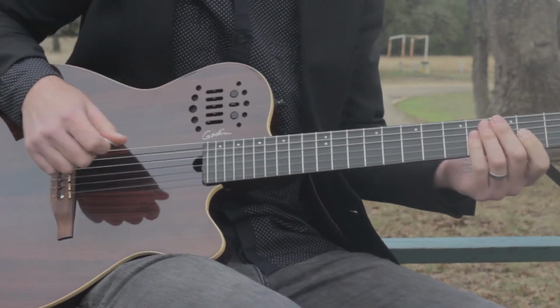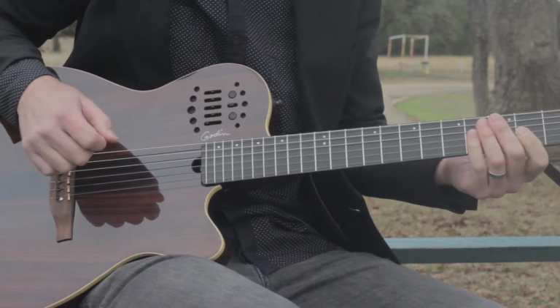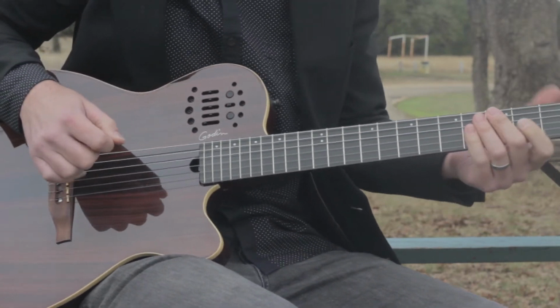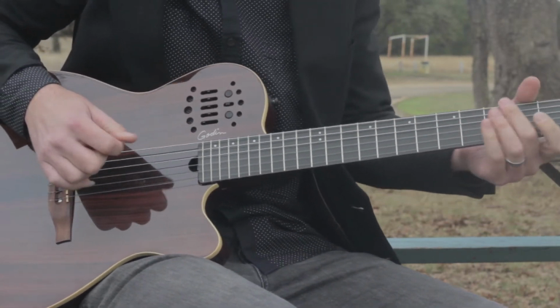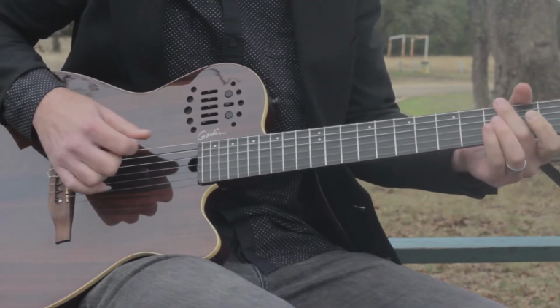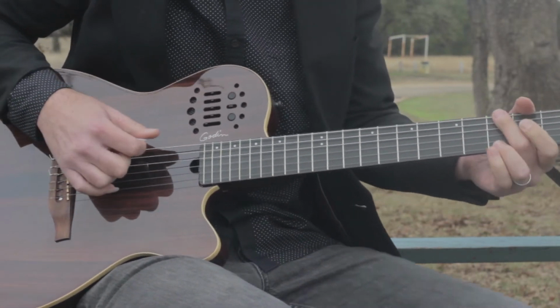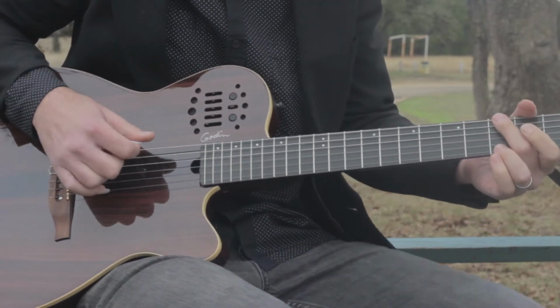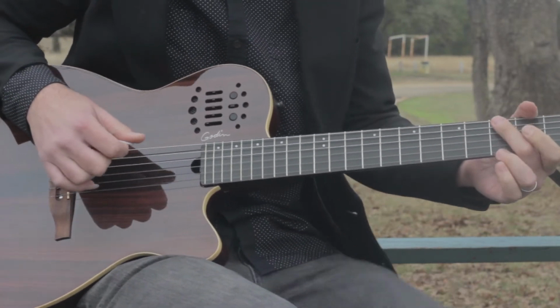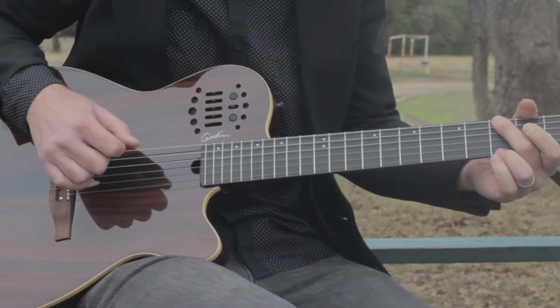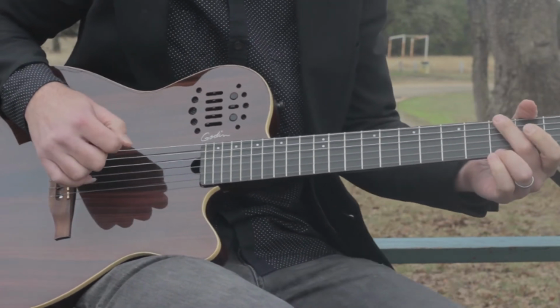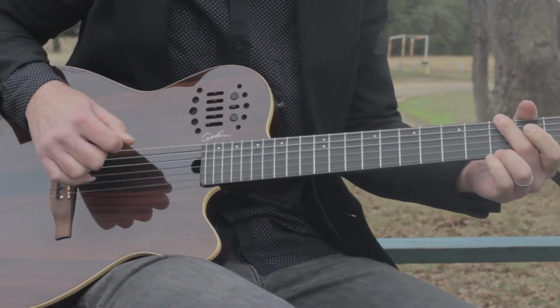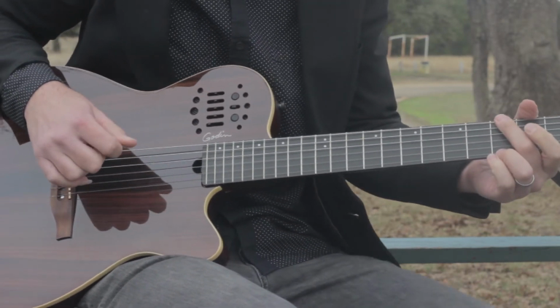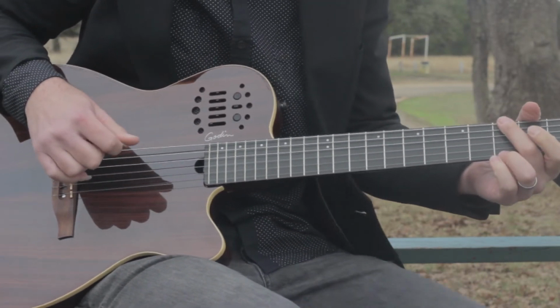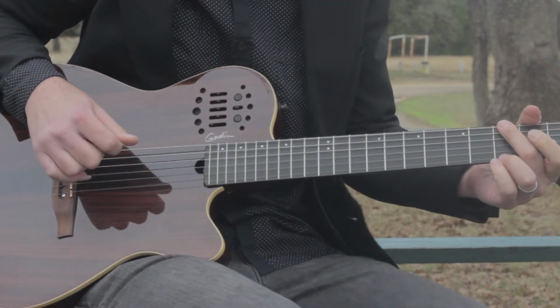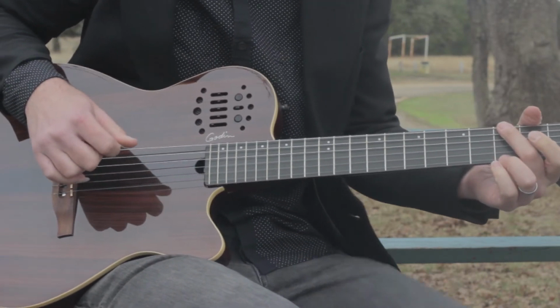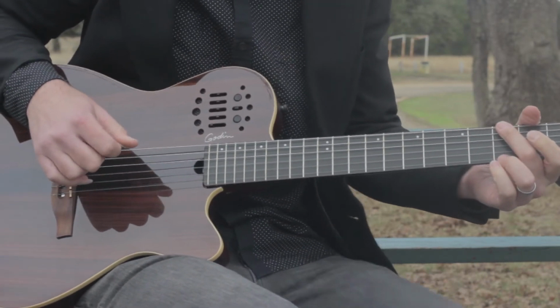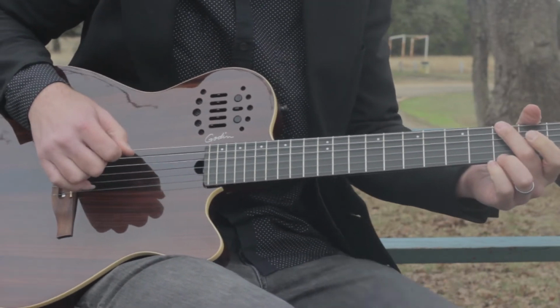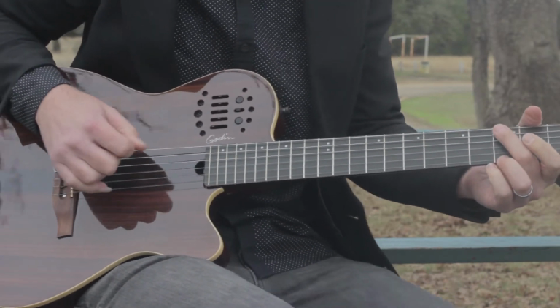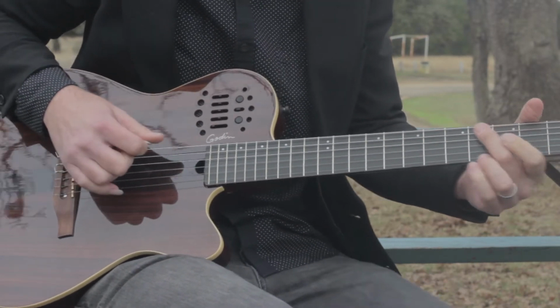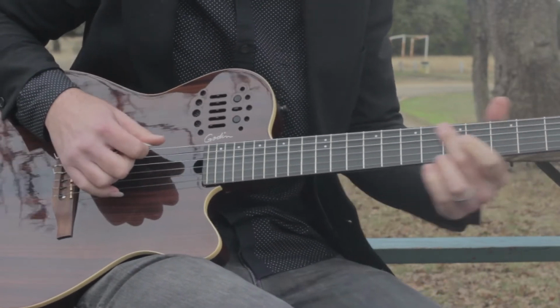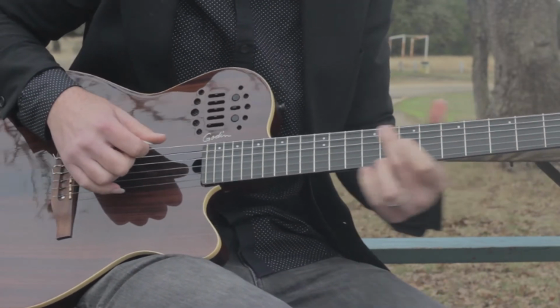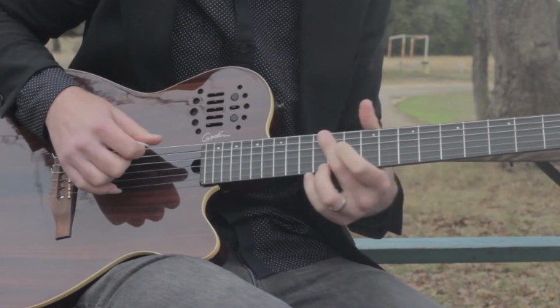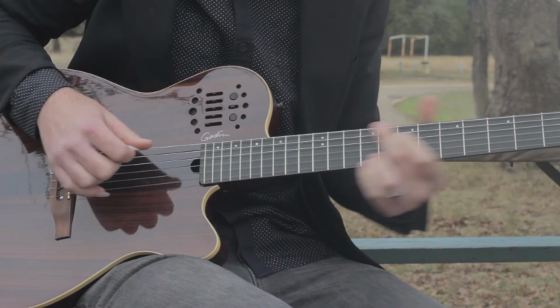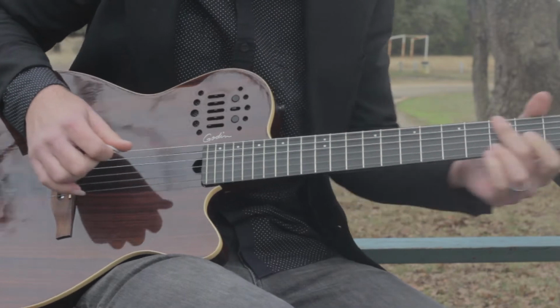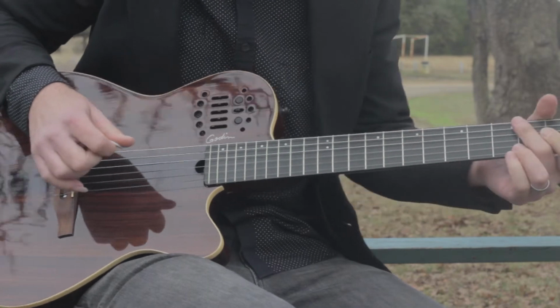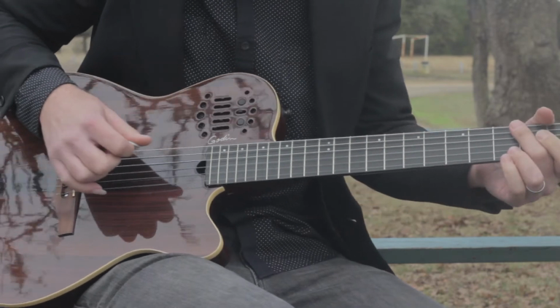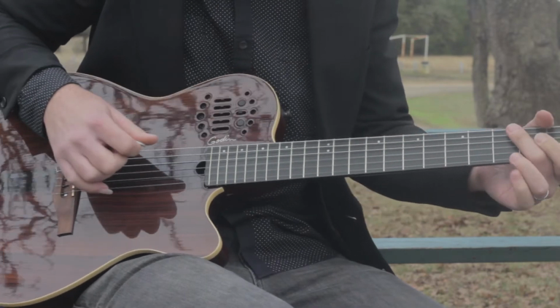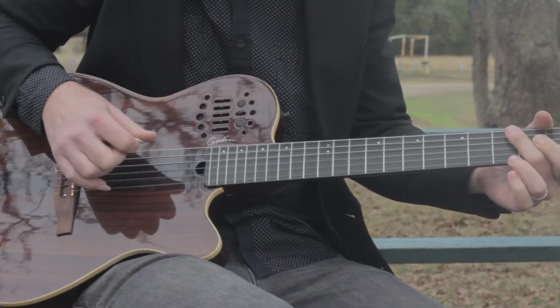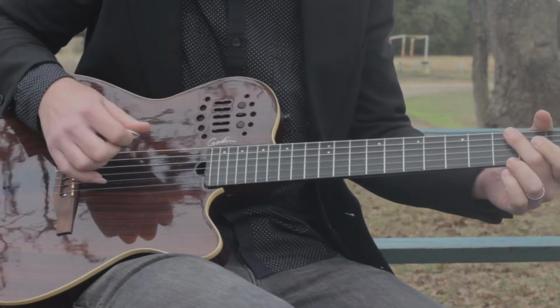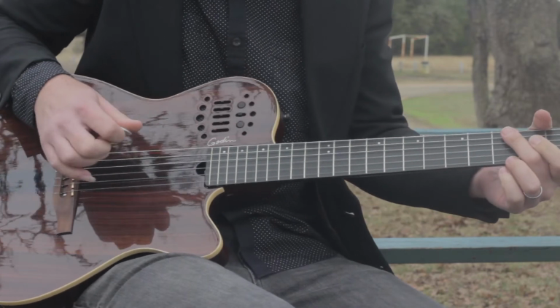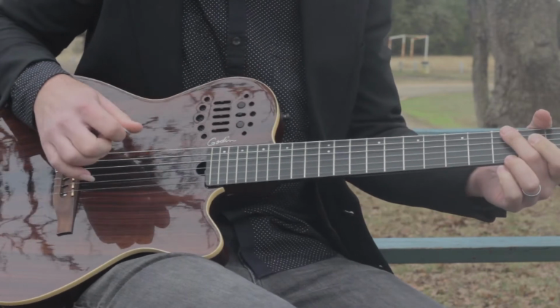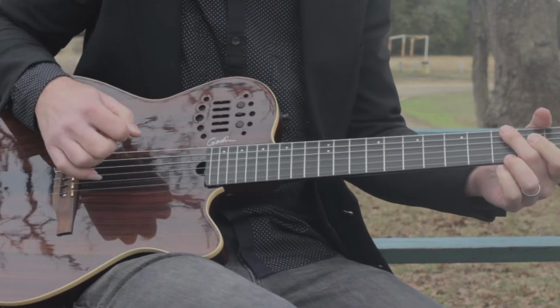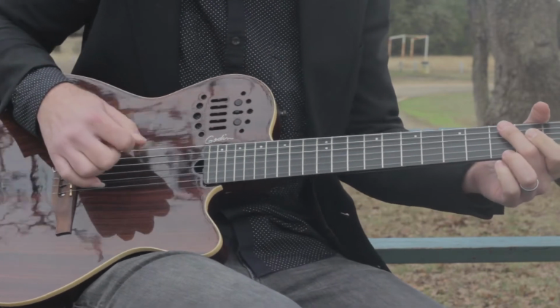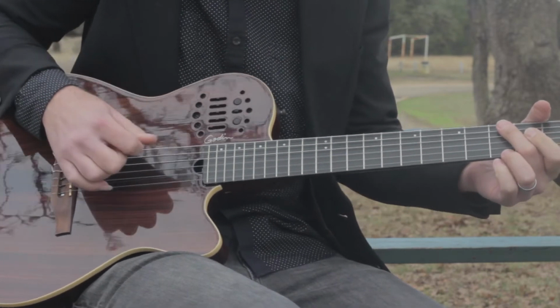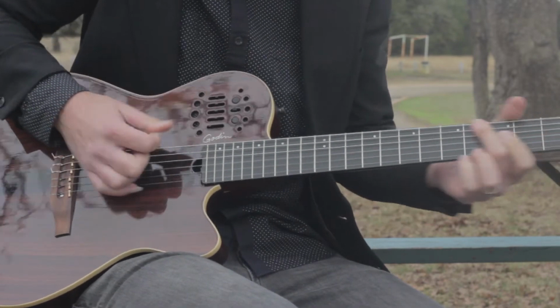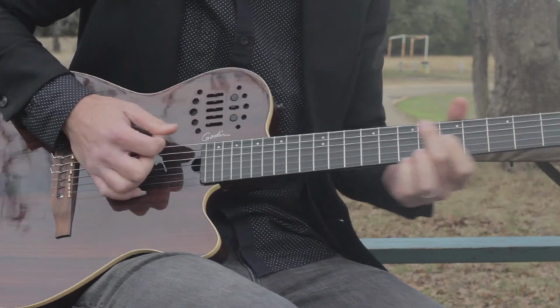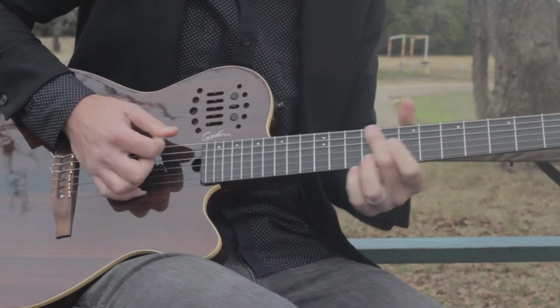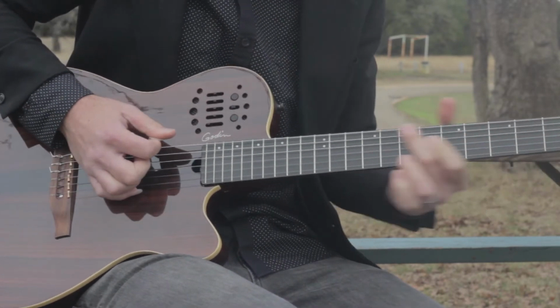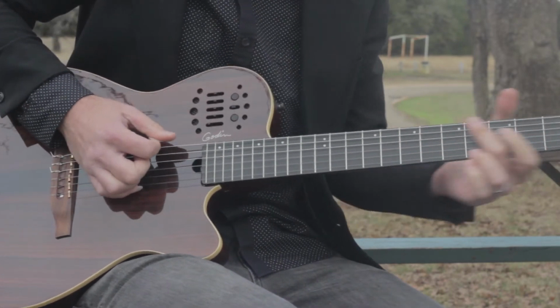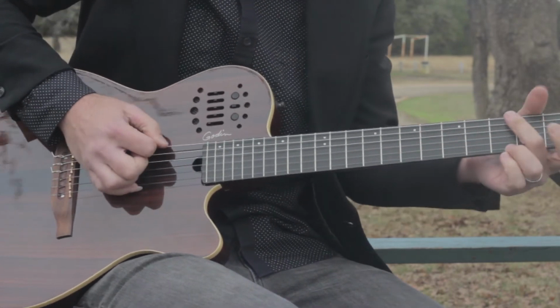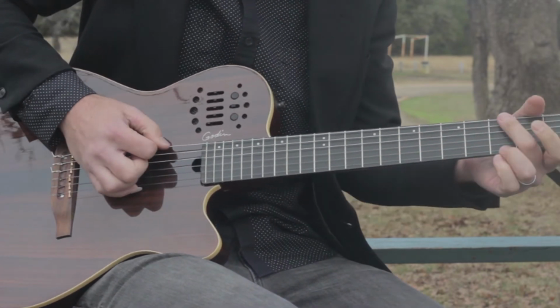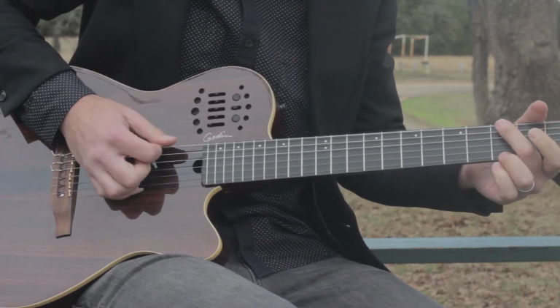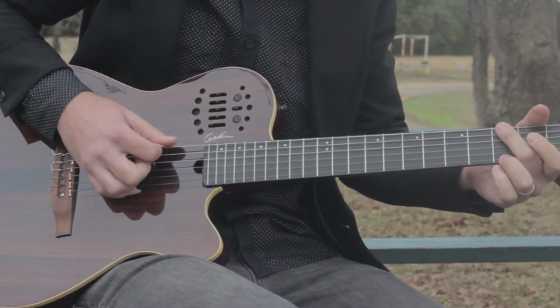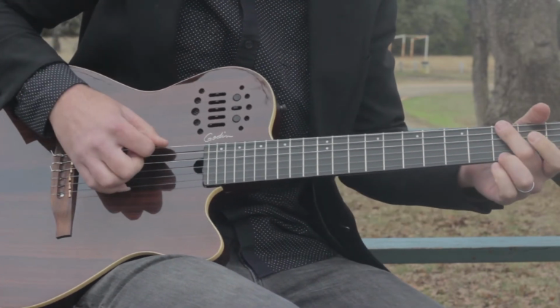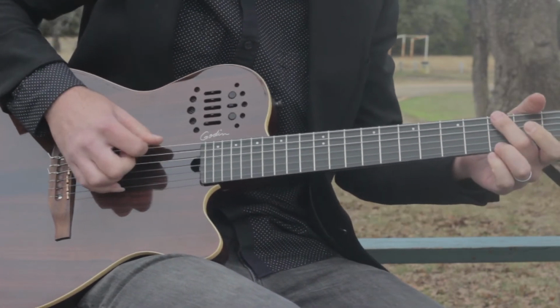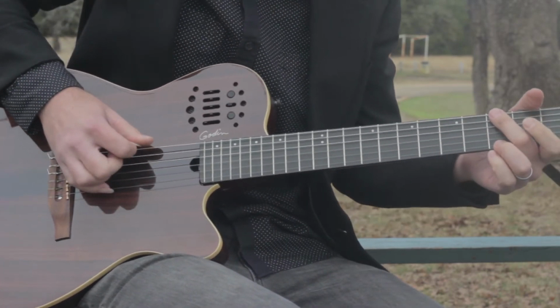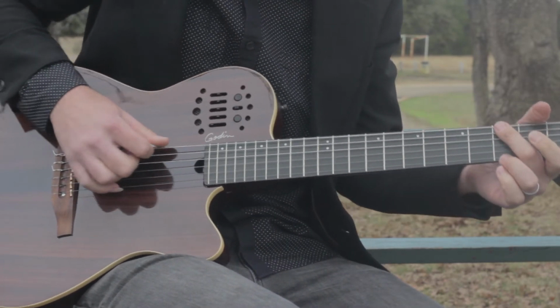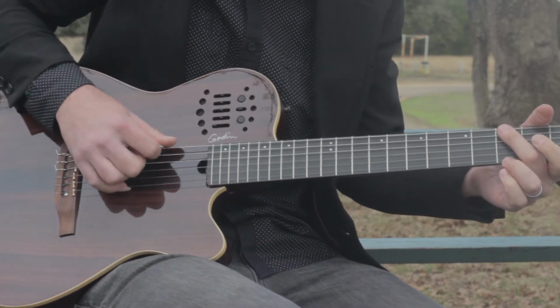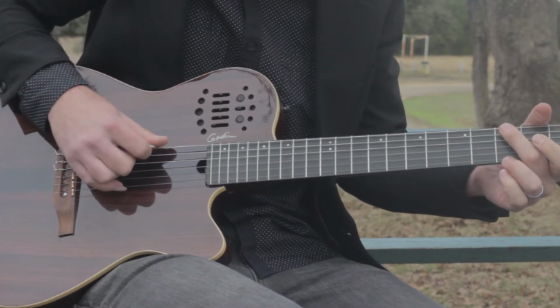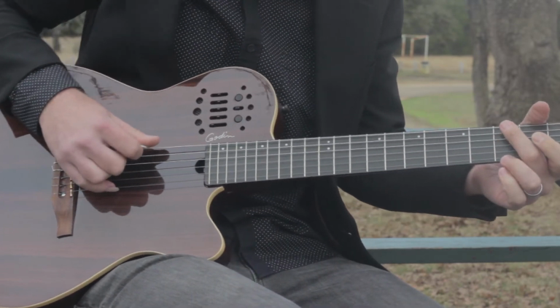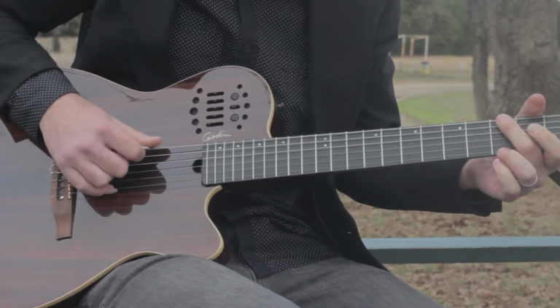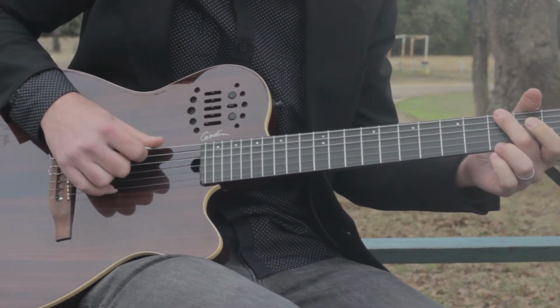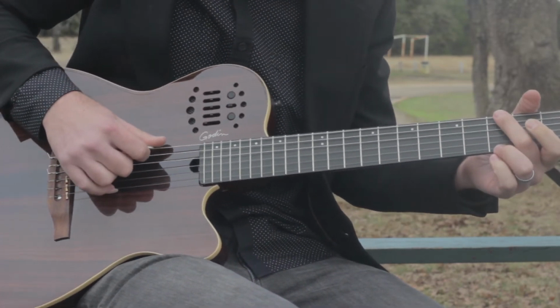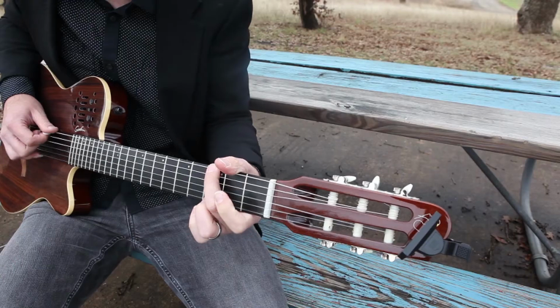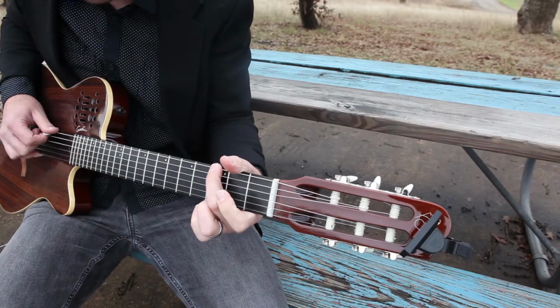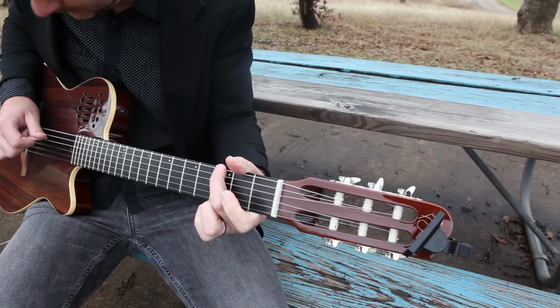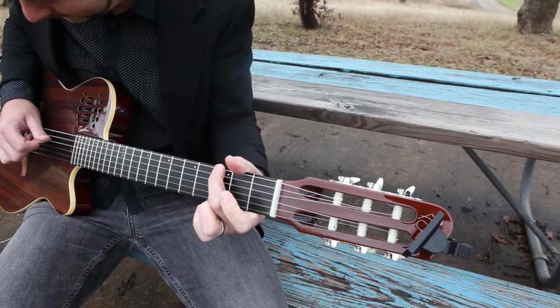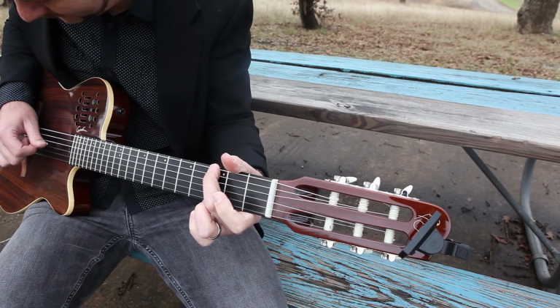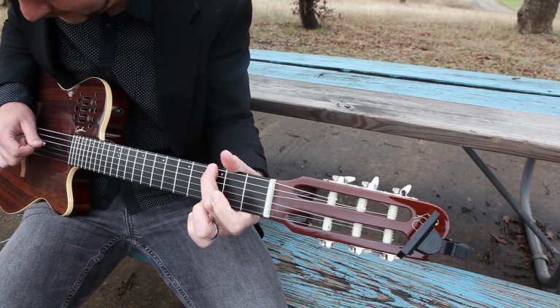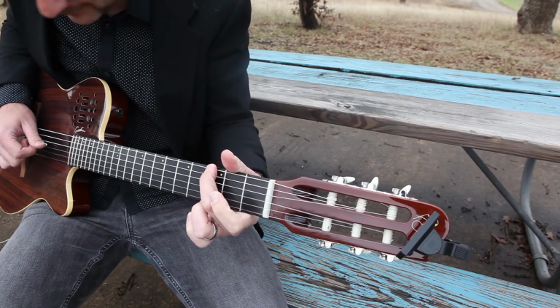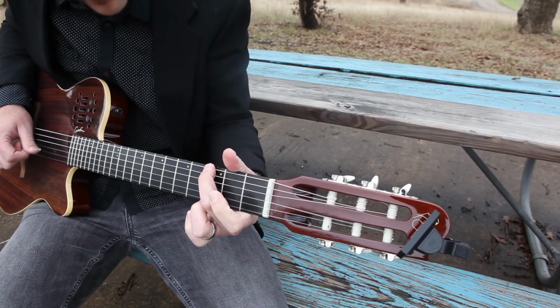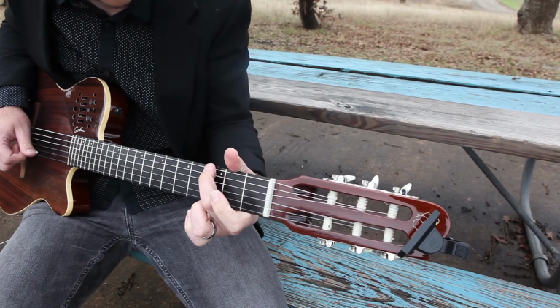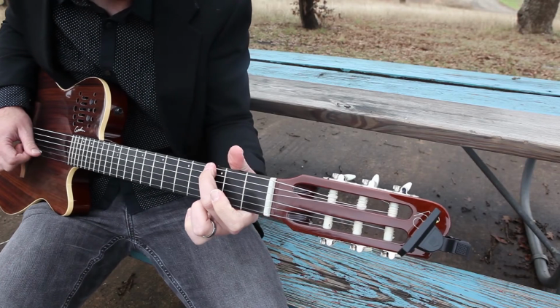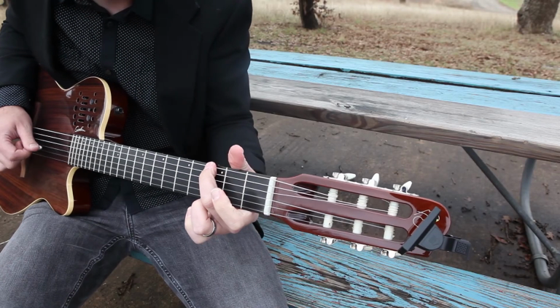And now I'll show you kind of a classical kind of sound — play a little bit of Ave Maria.